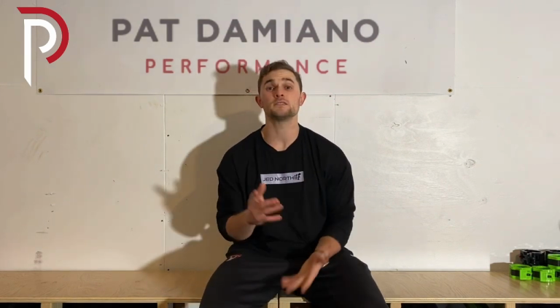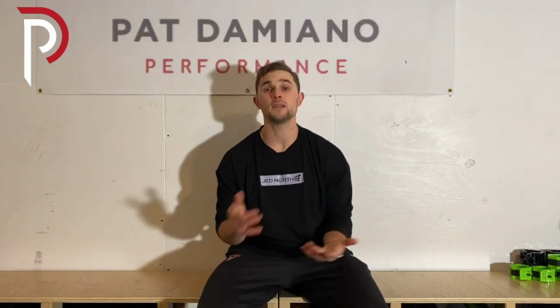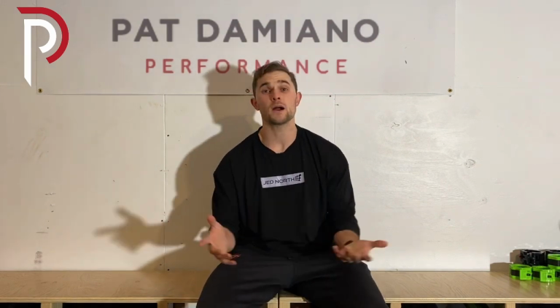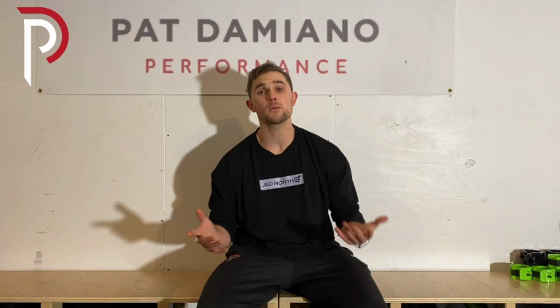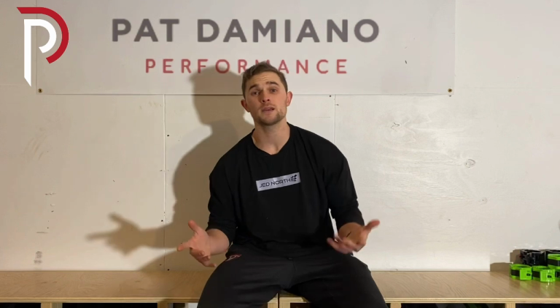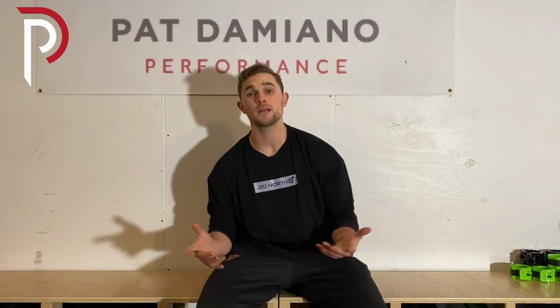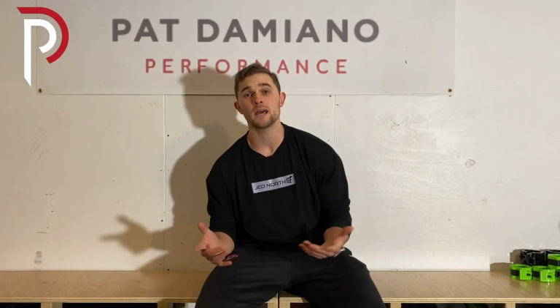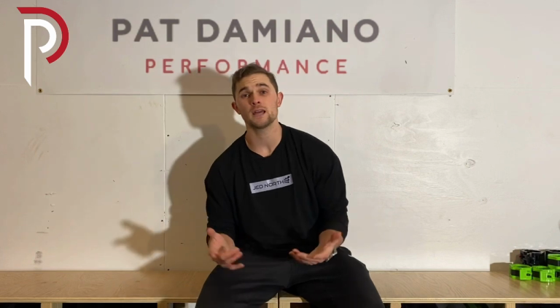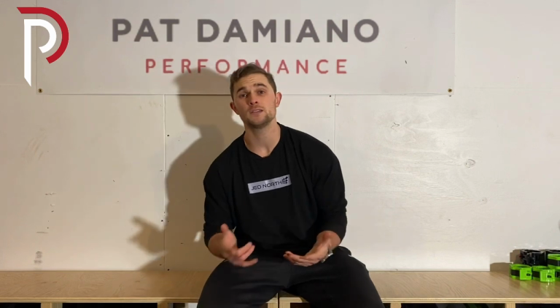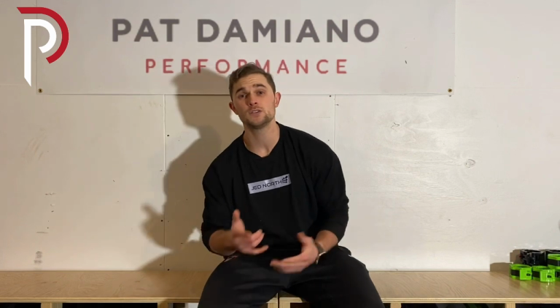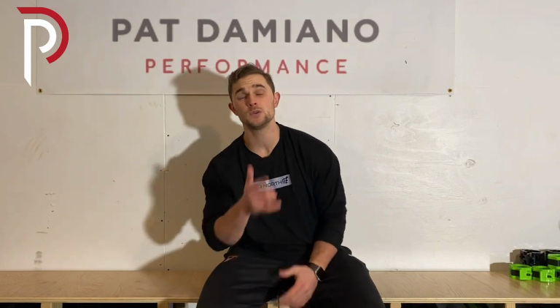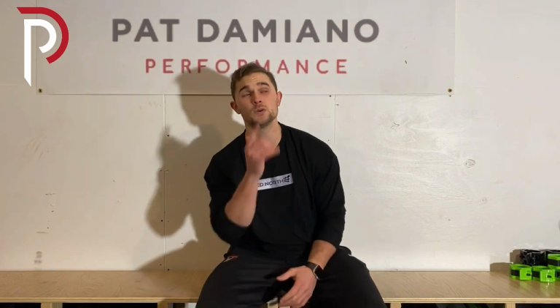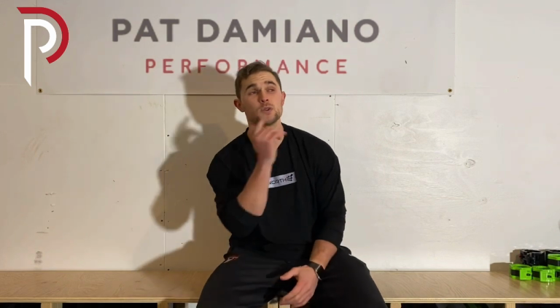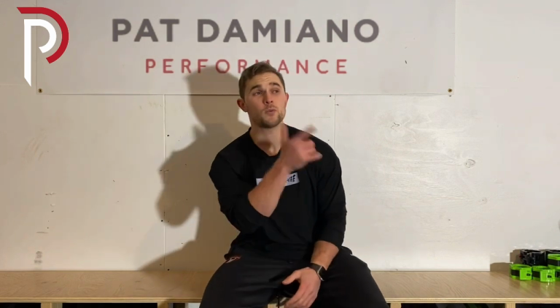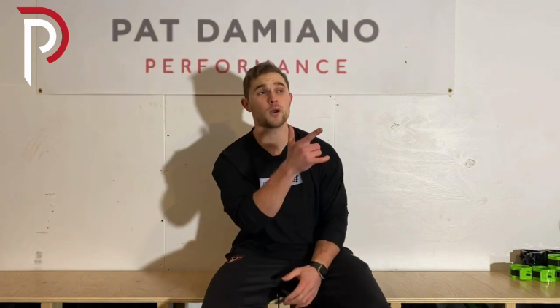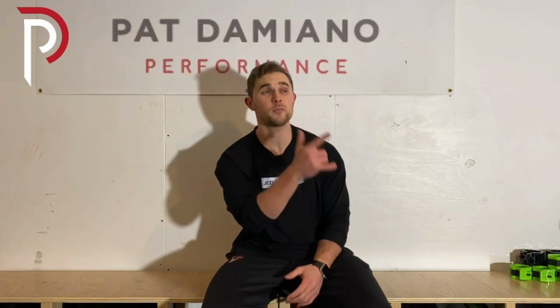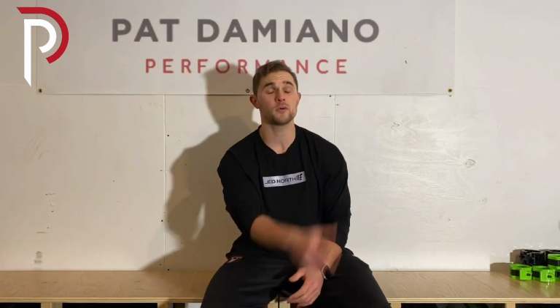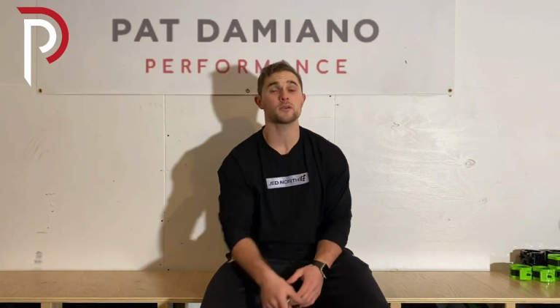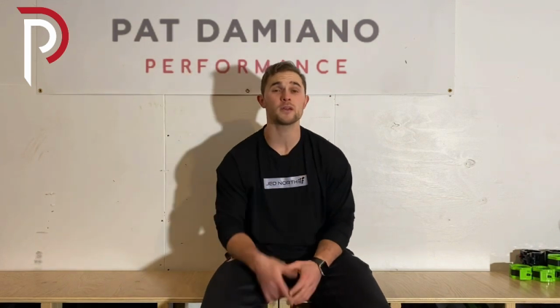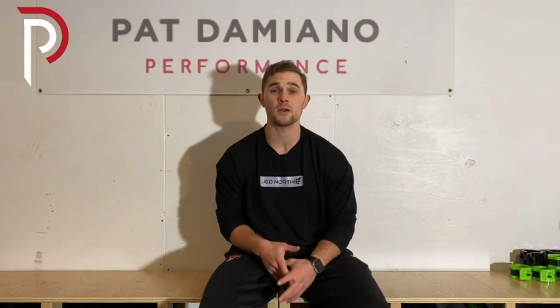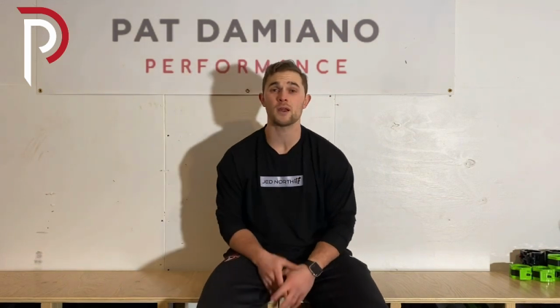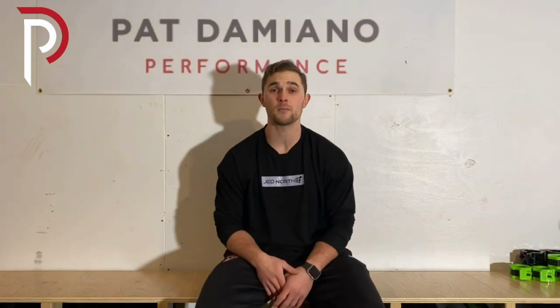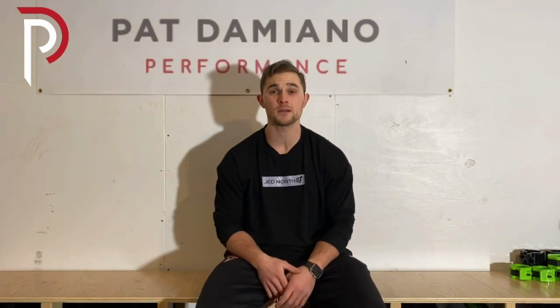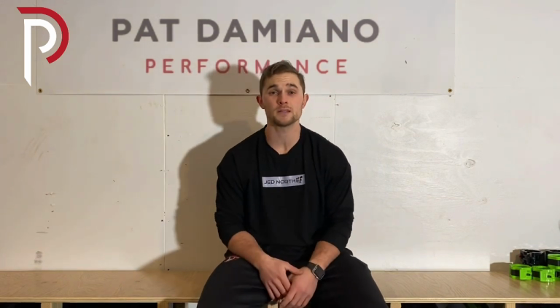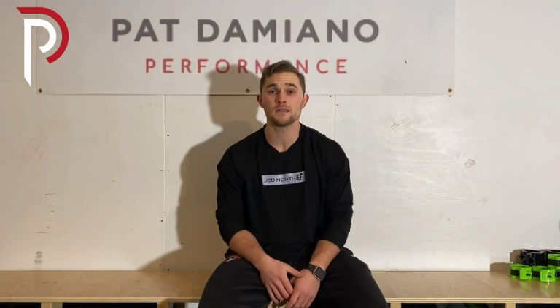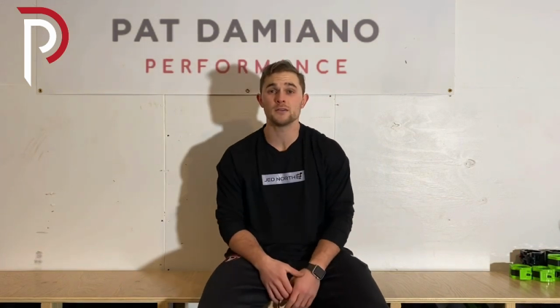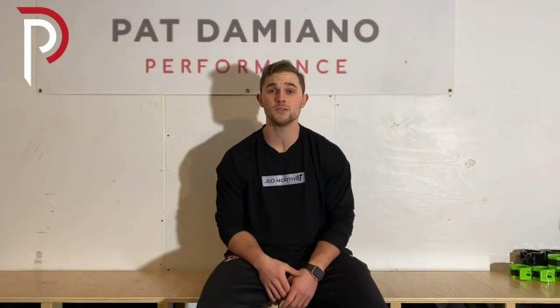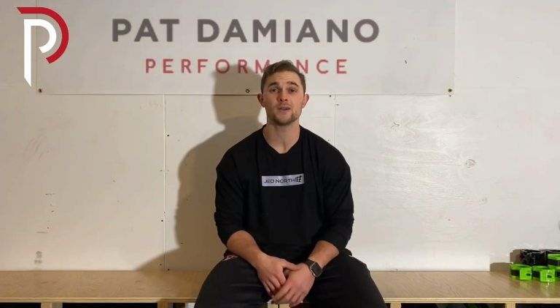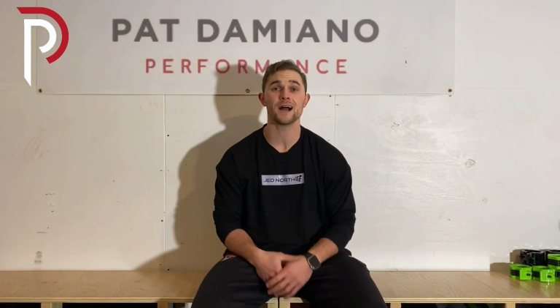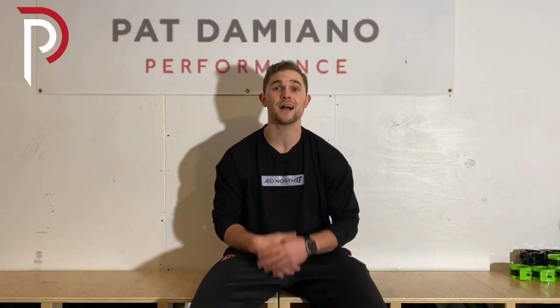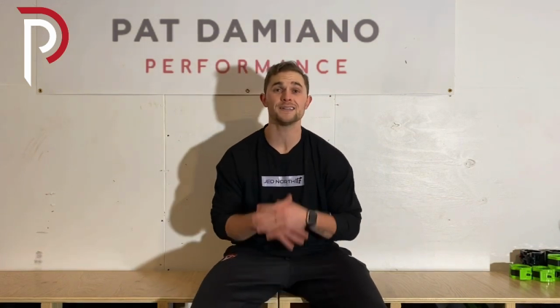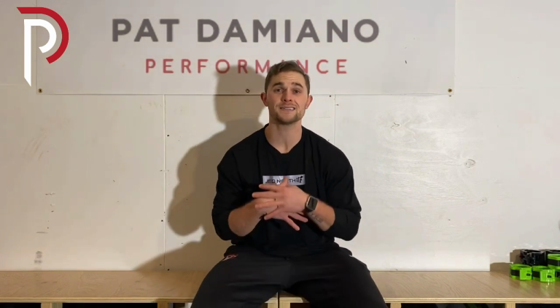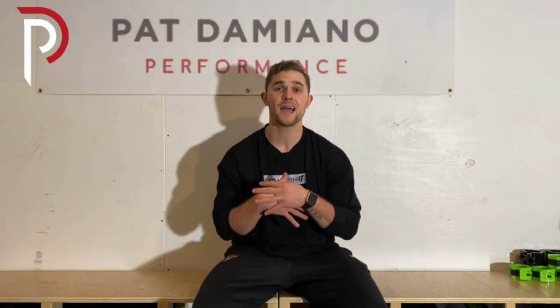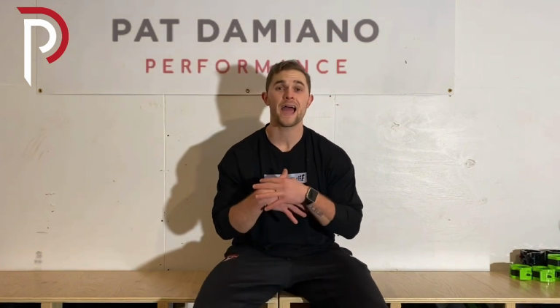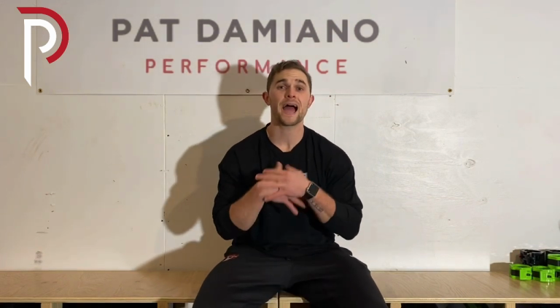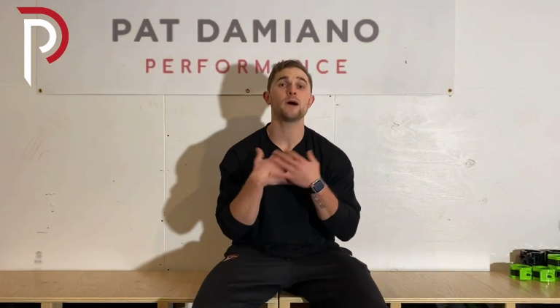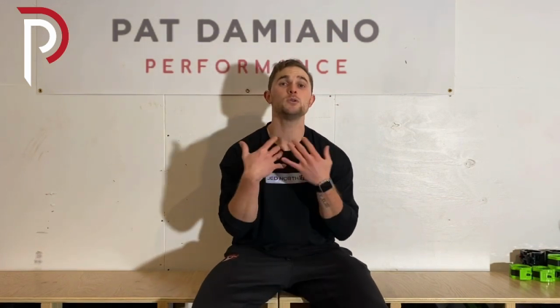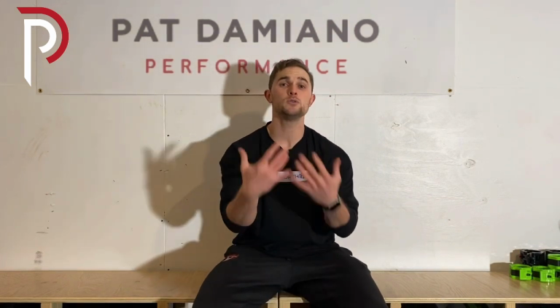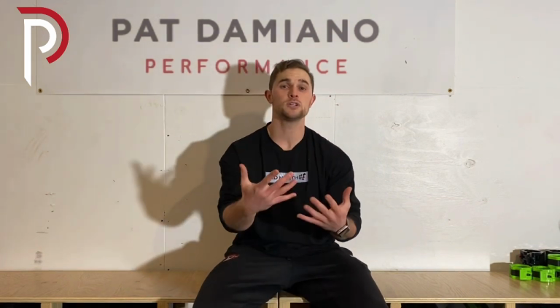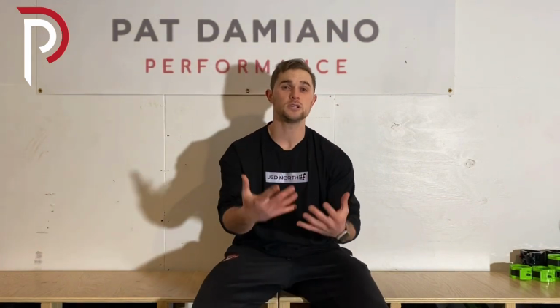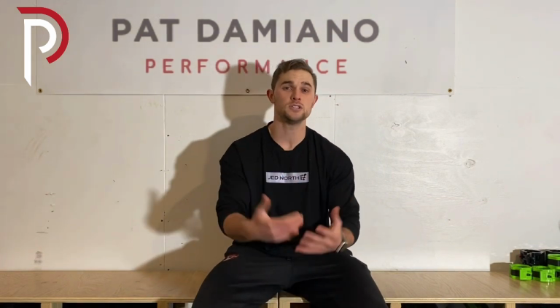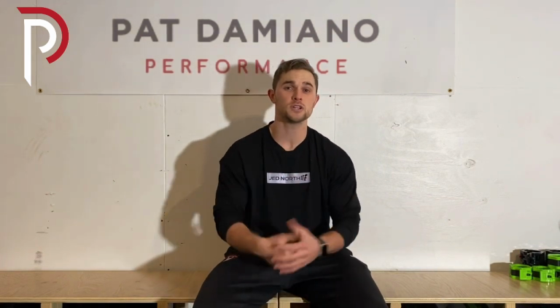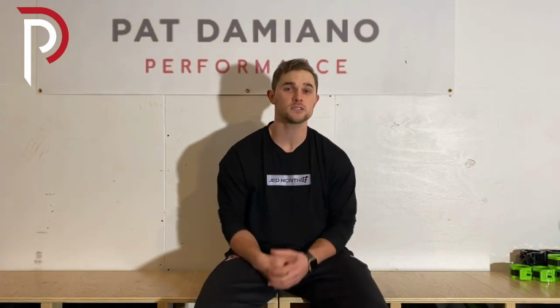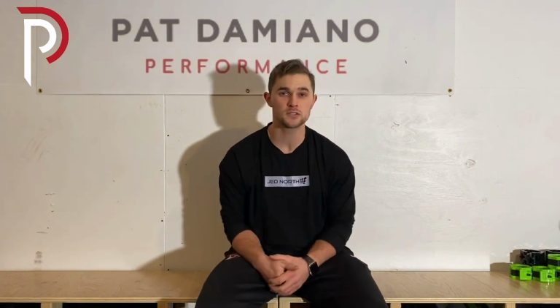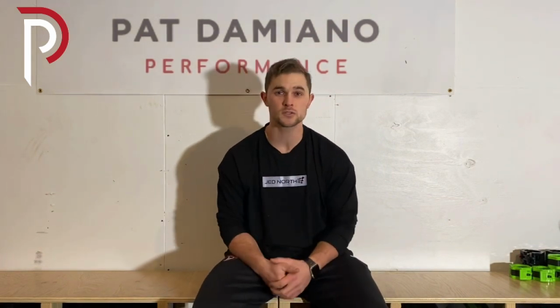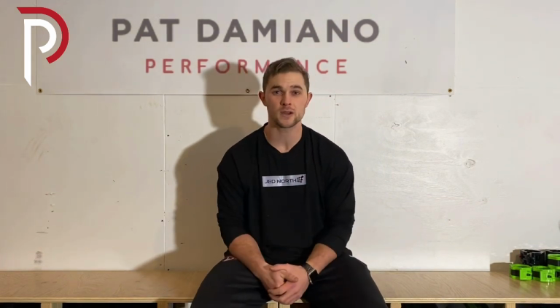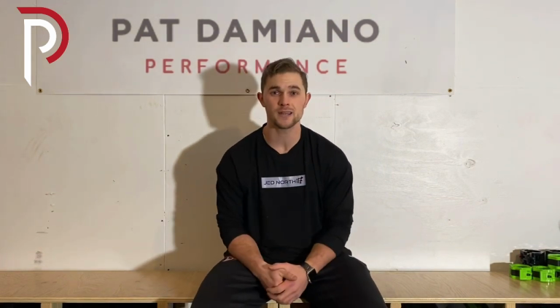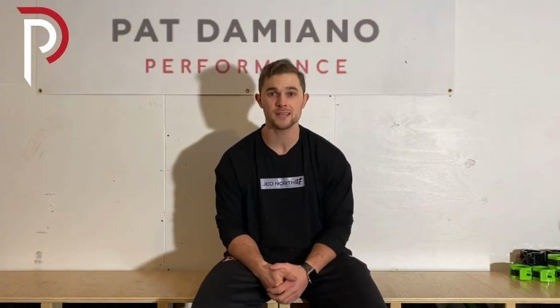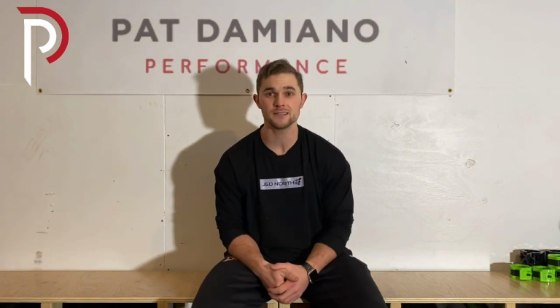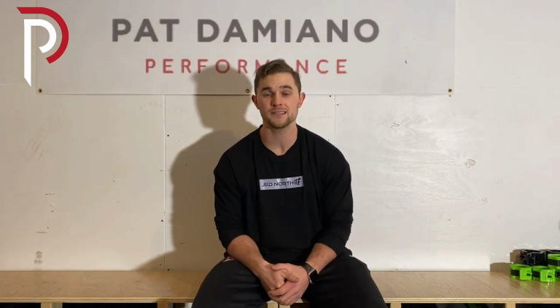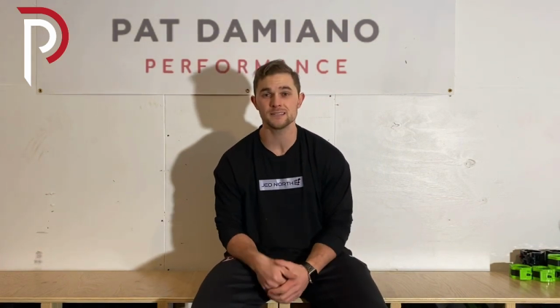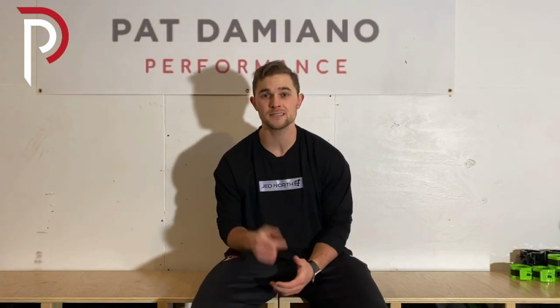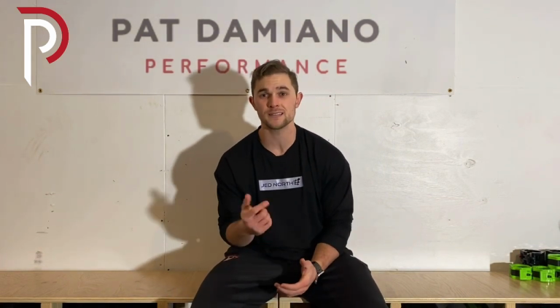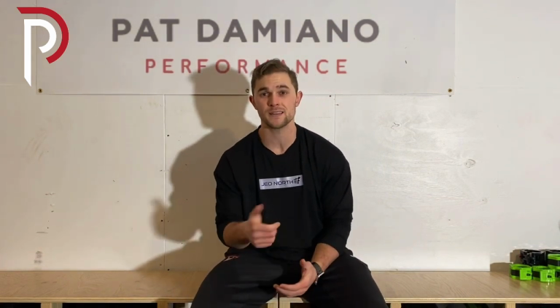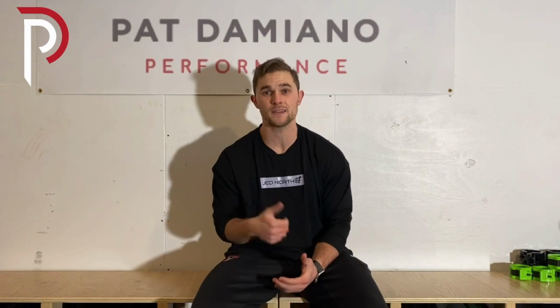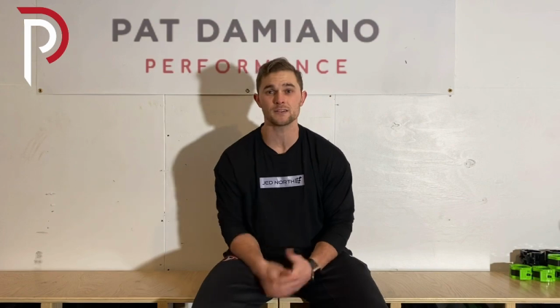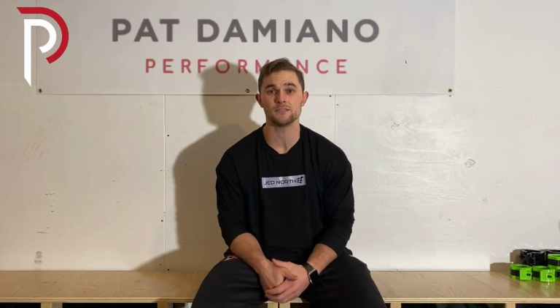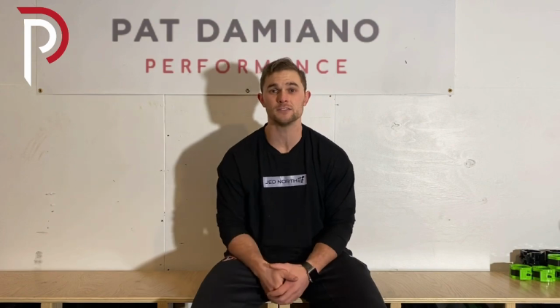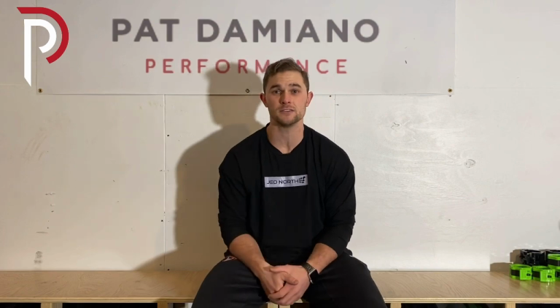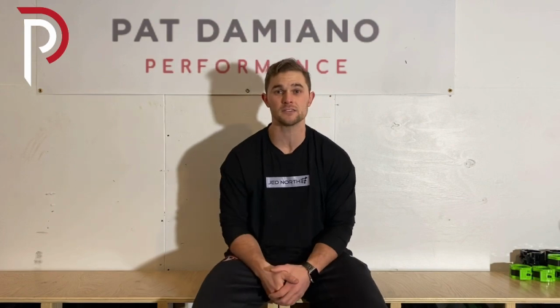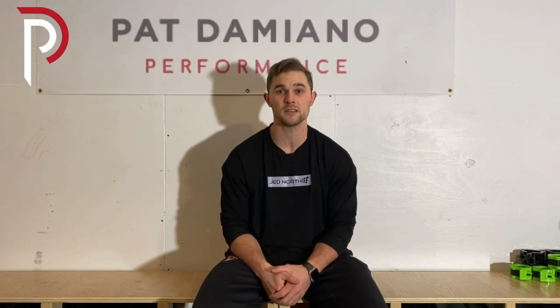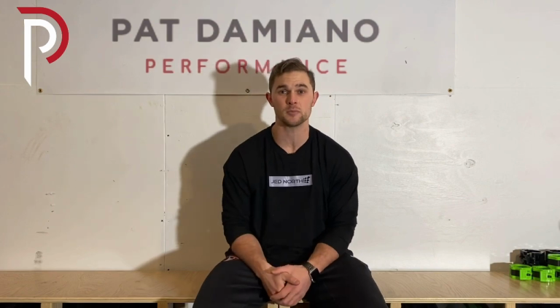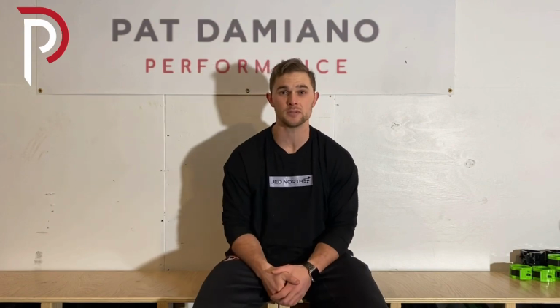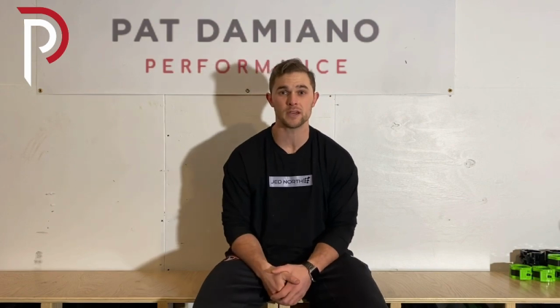Now we're going to head to the whiteboard and I'm going to tell you how you should adjust your training in season, and then I'll give you your sample day.